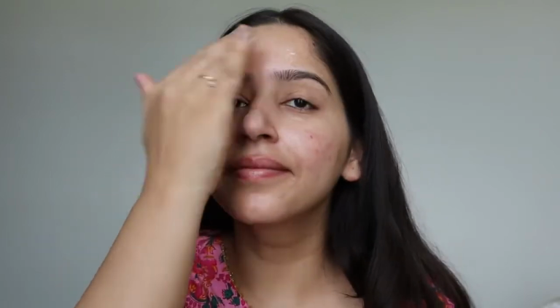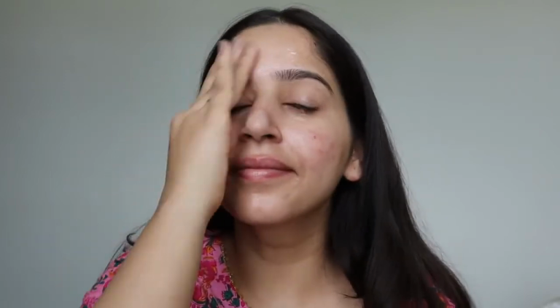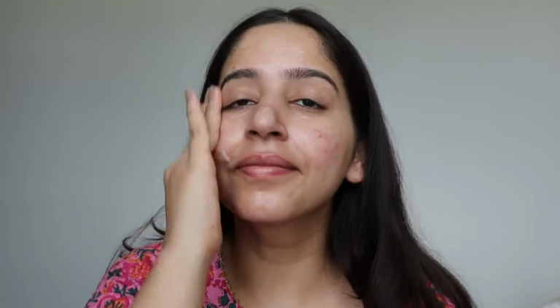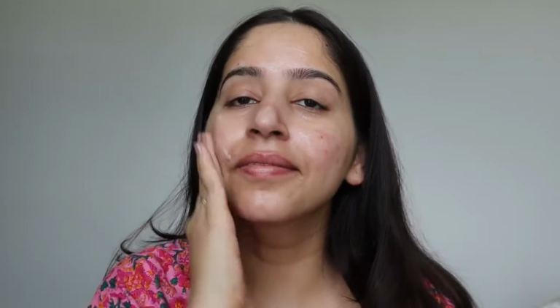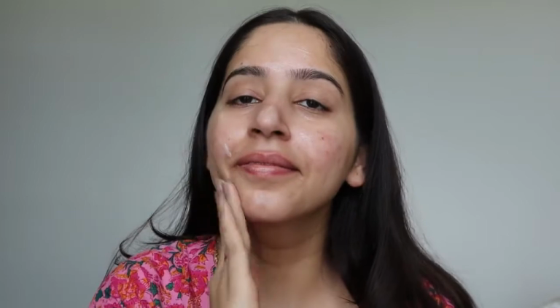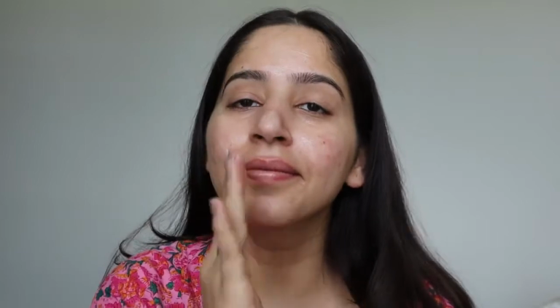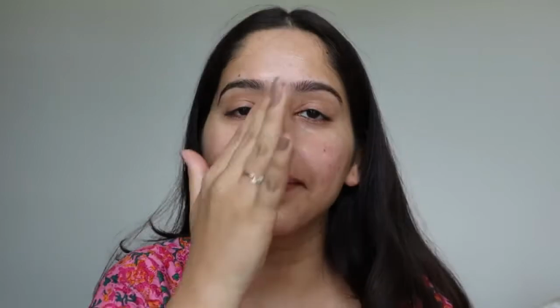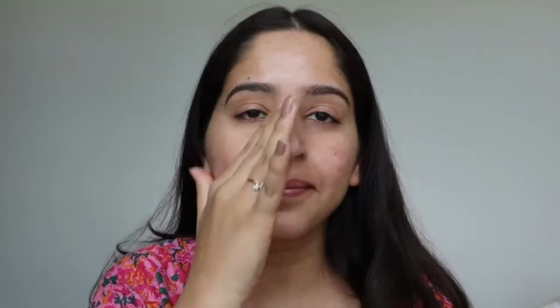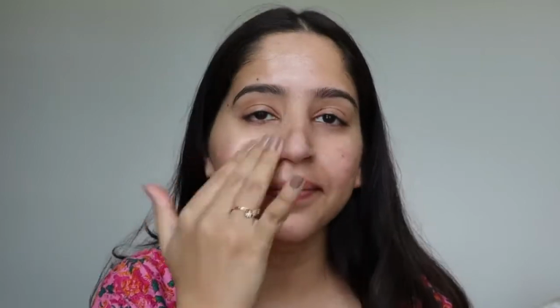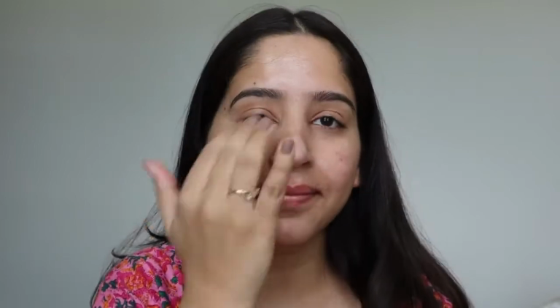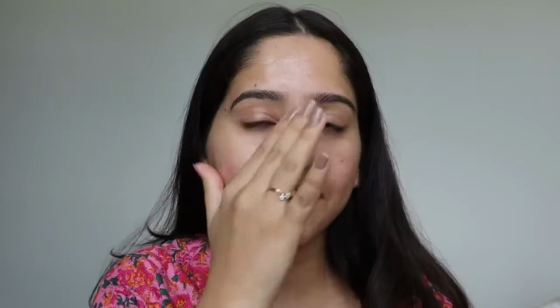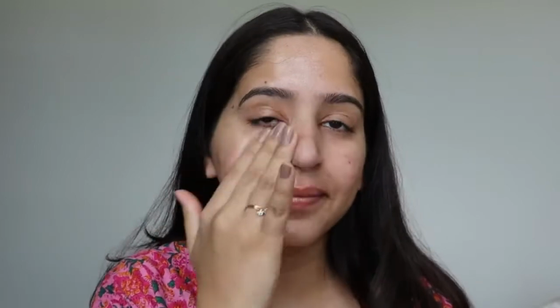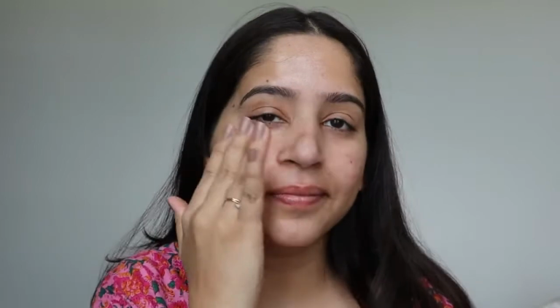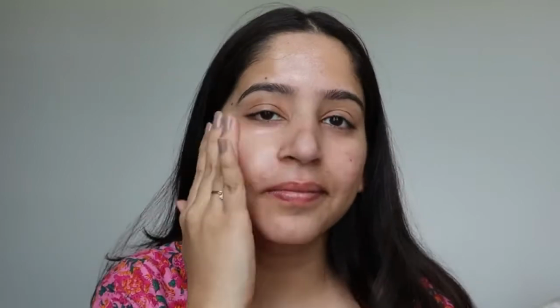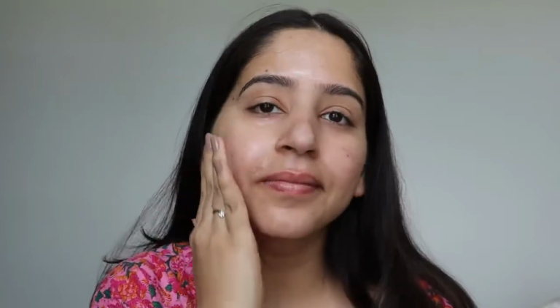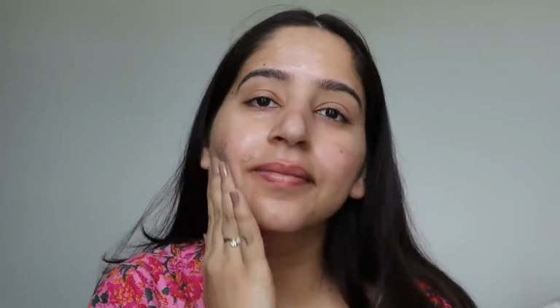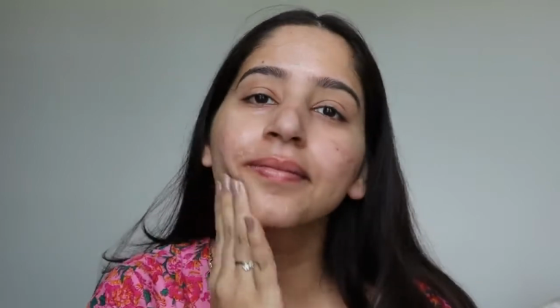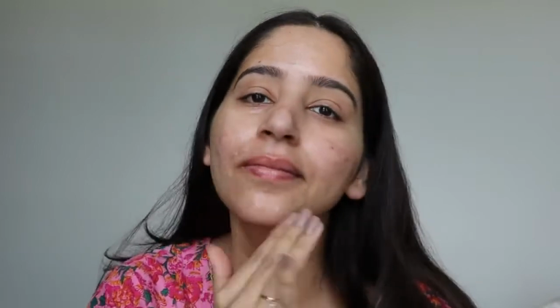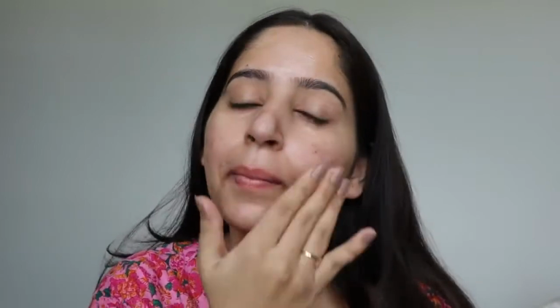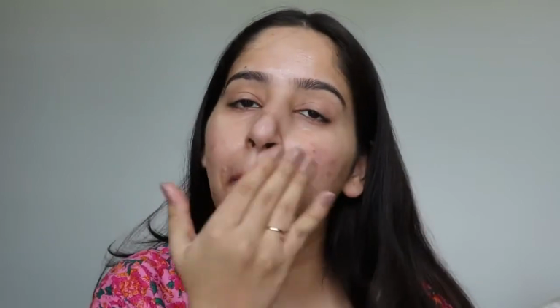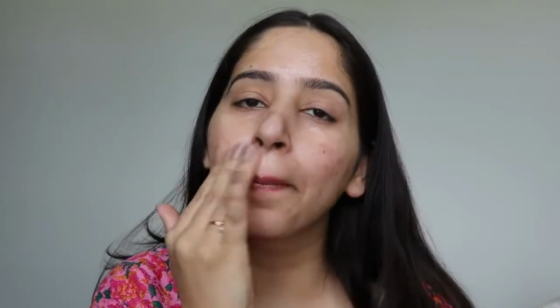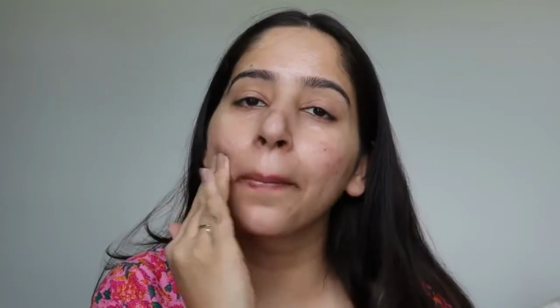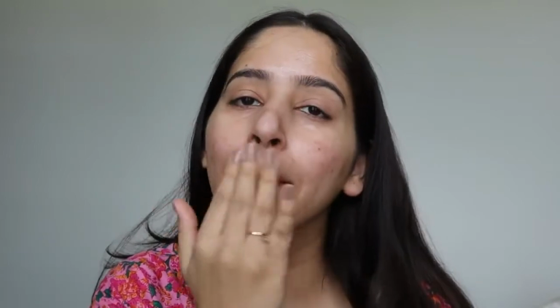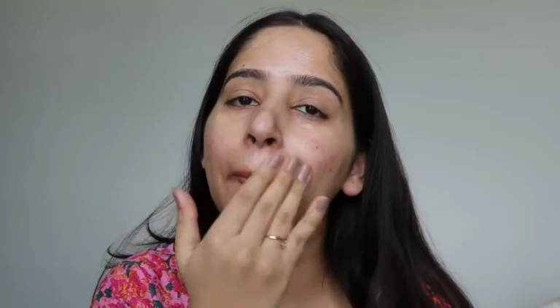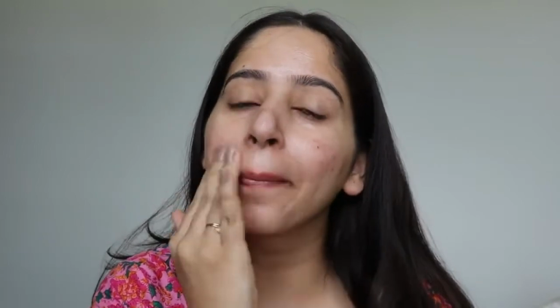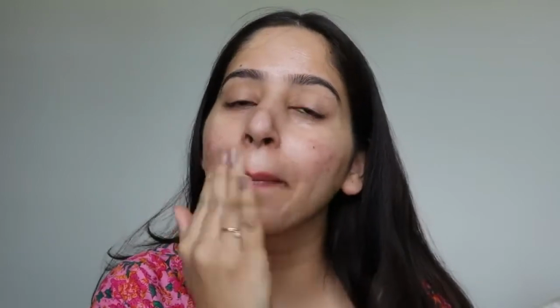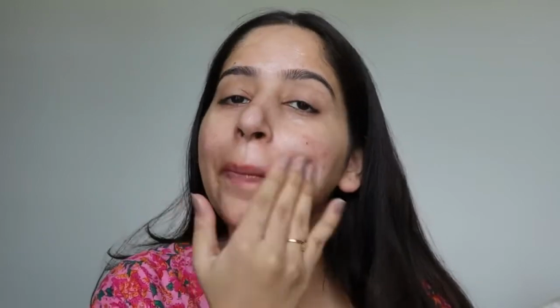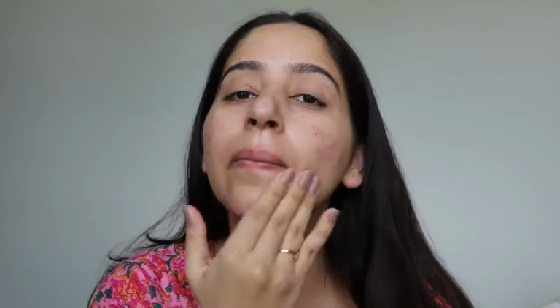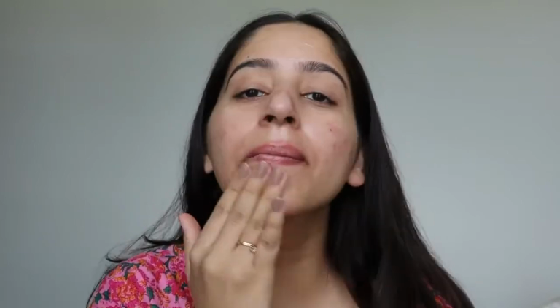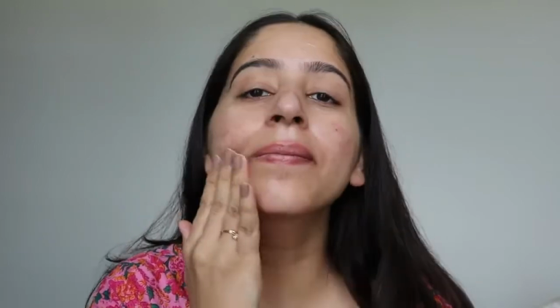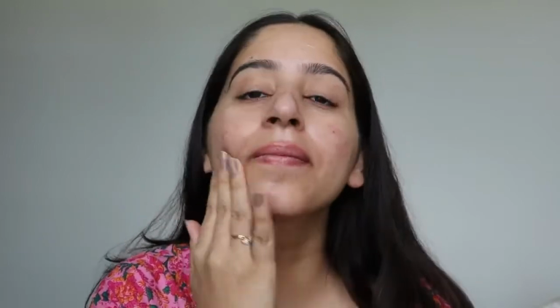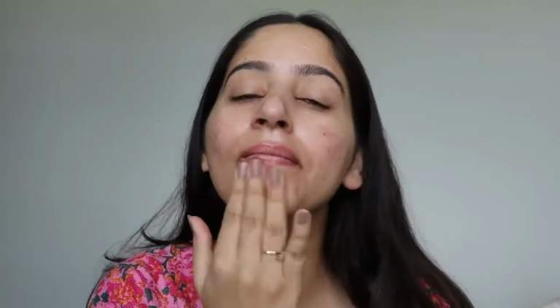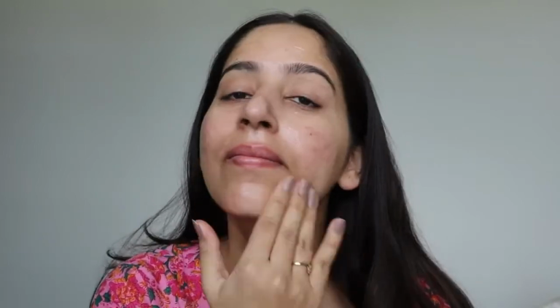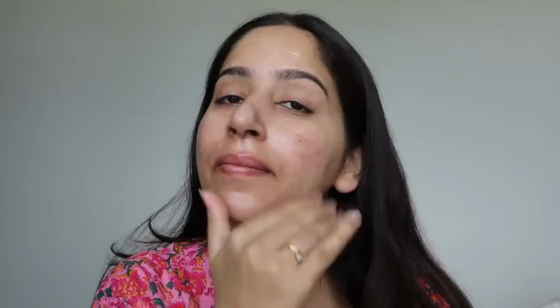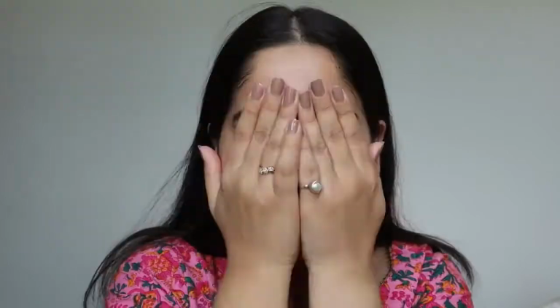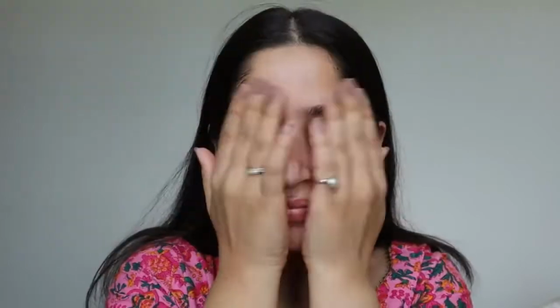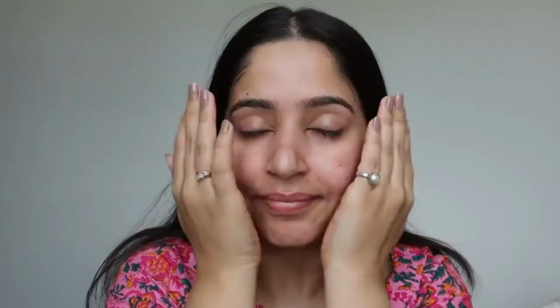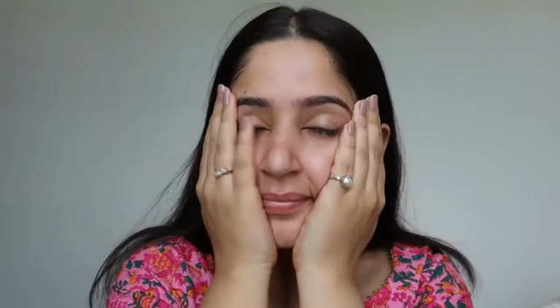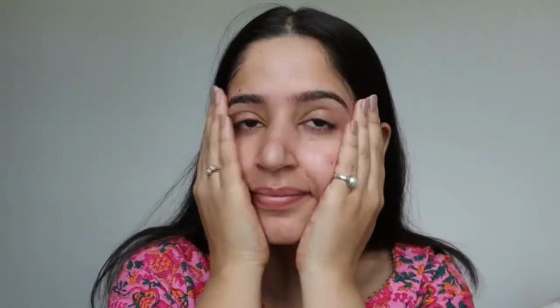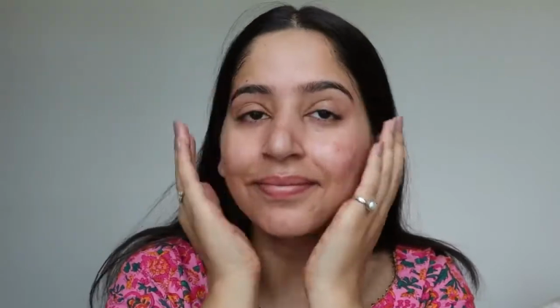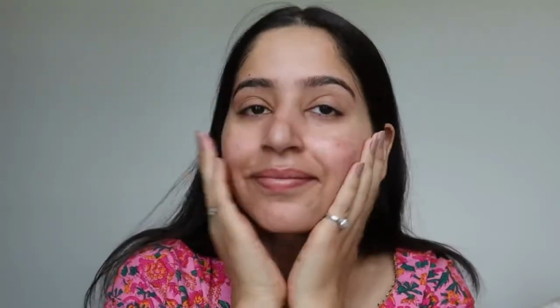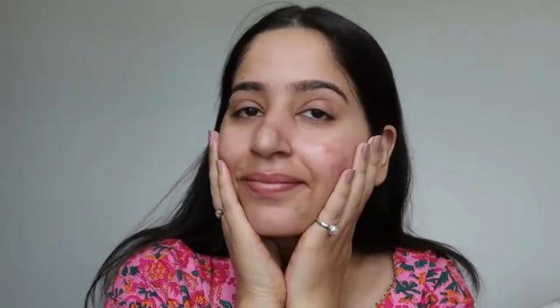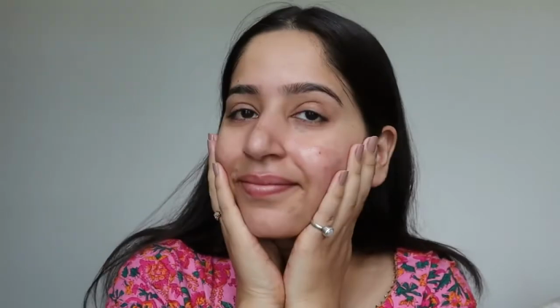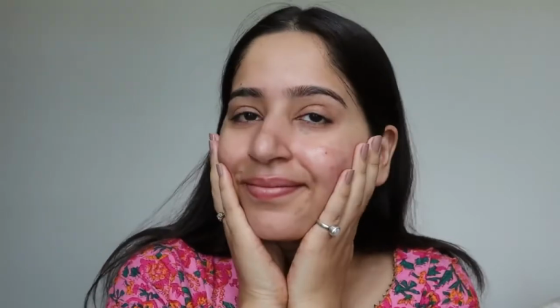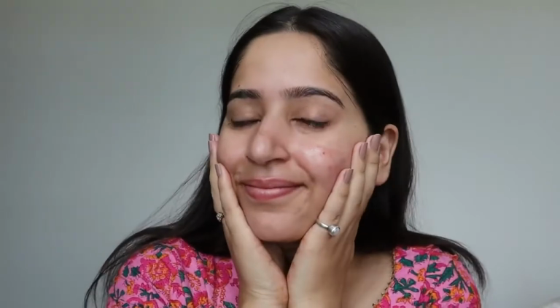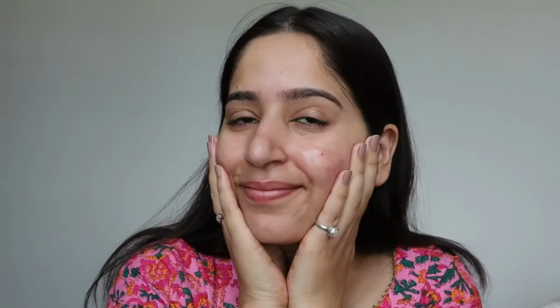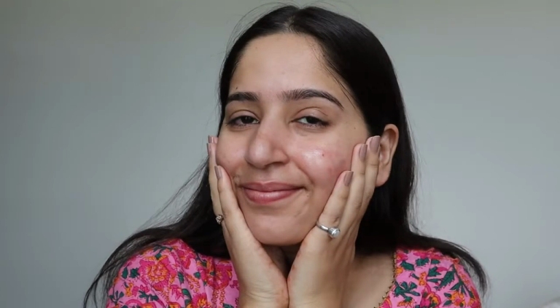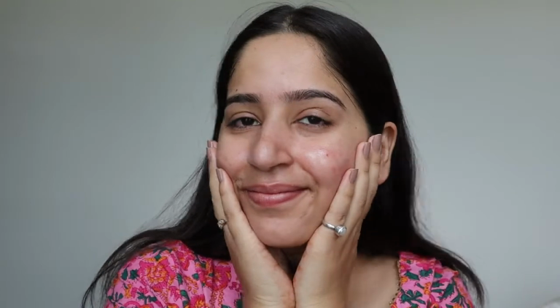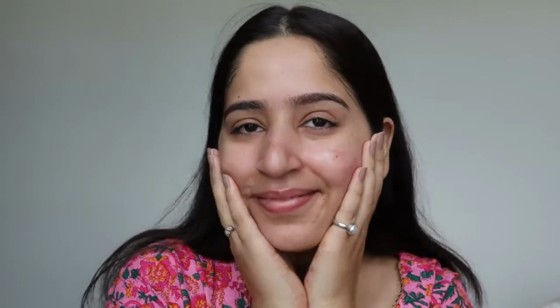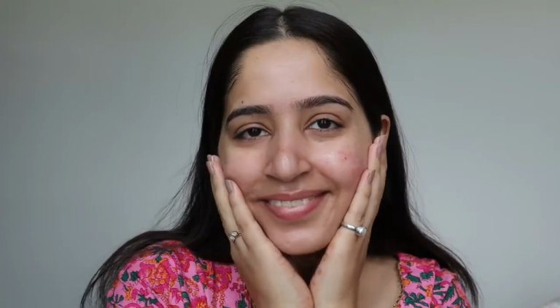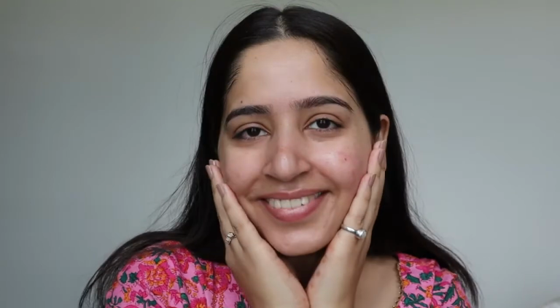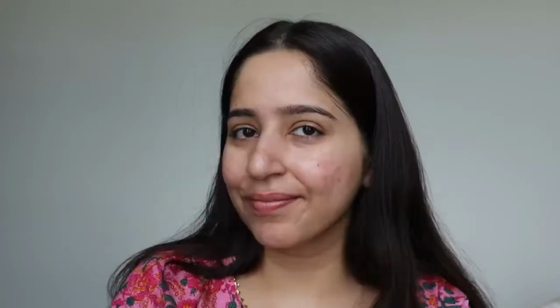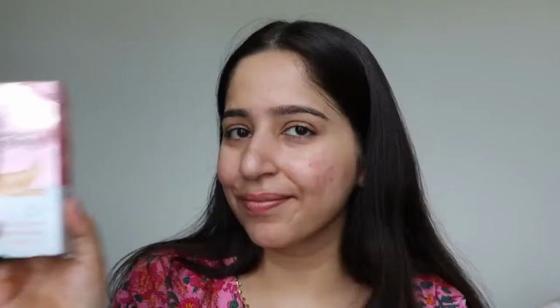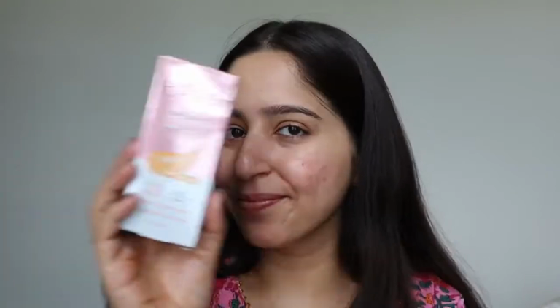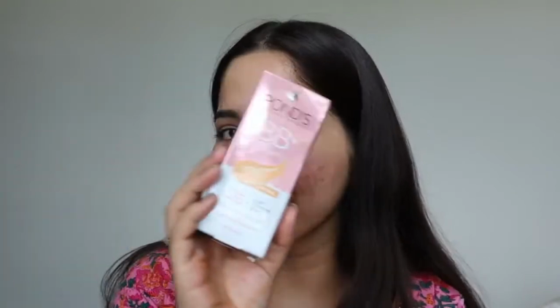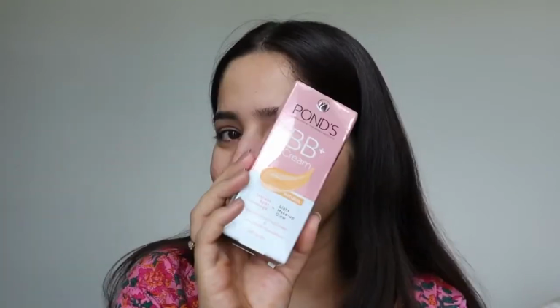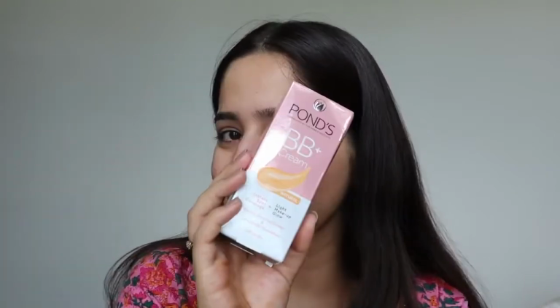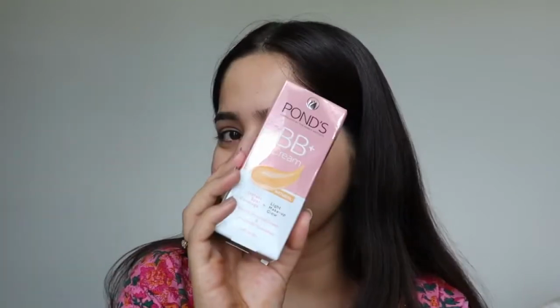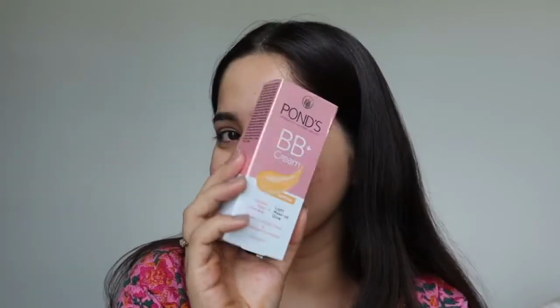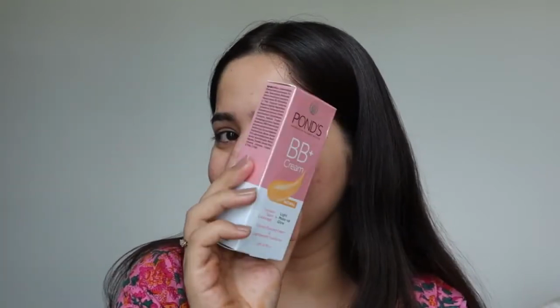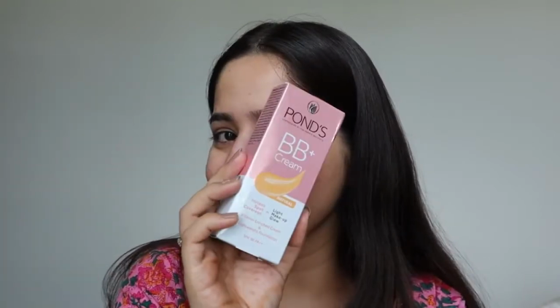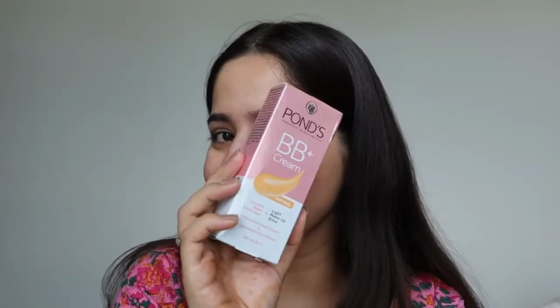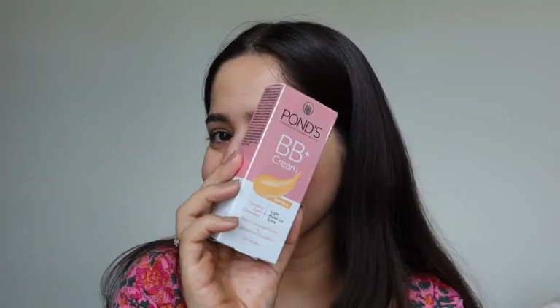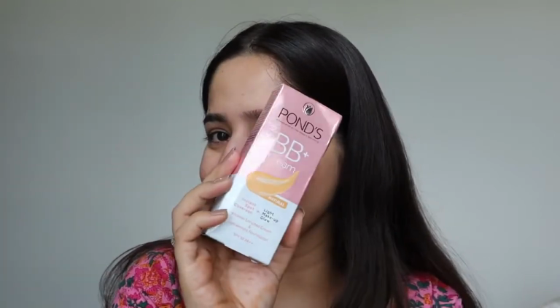This moisturizer will give you very plumpy skin underneath your makeup, and even if you are not doing makeup, this moisturizer is overall so good. After my moisturizer is absorbed totally, I'll be using the BB cream by Pond's.